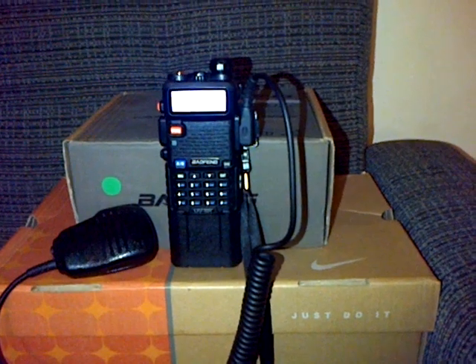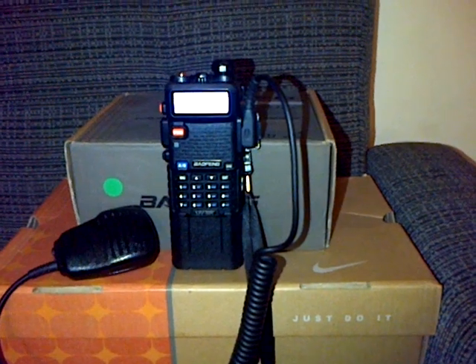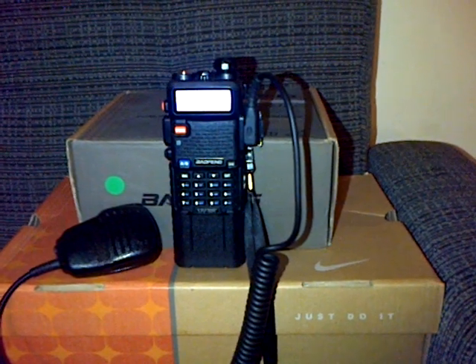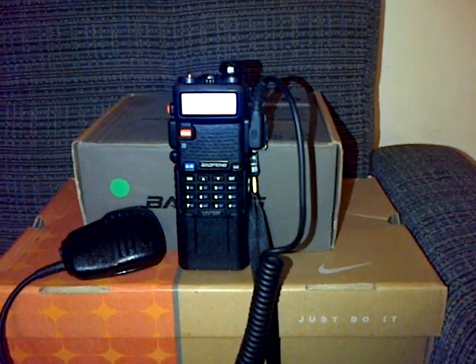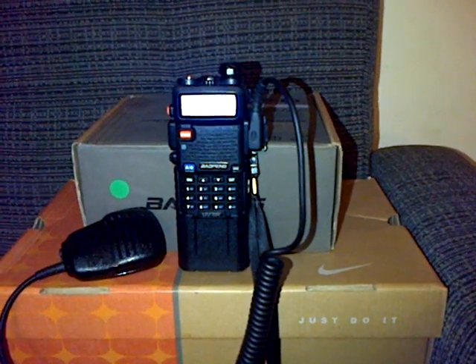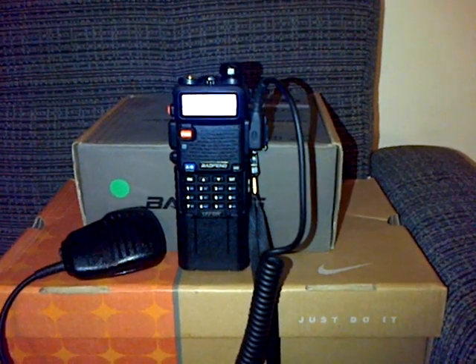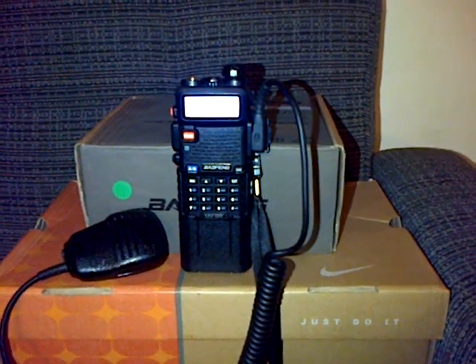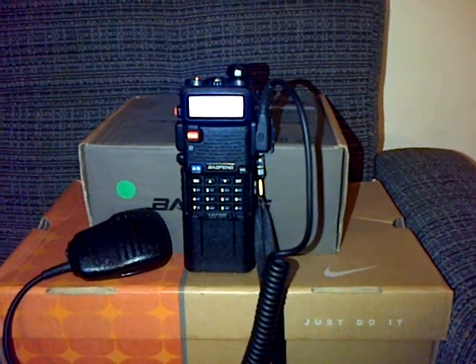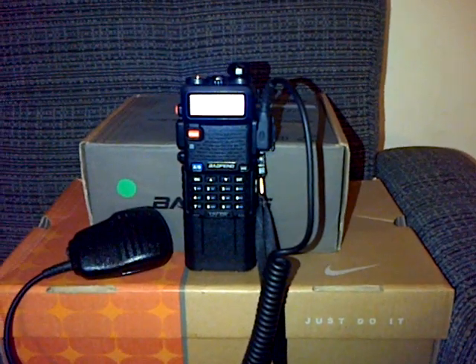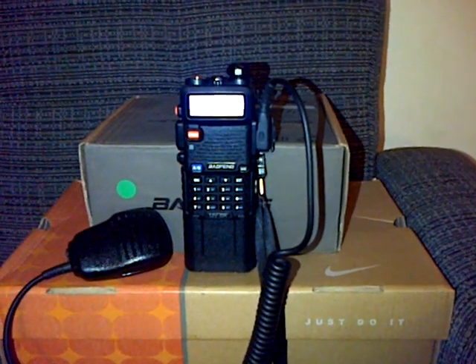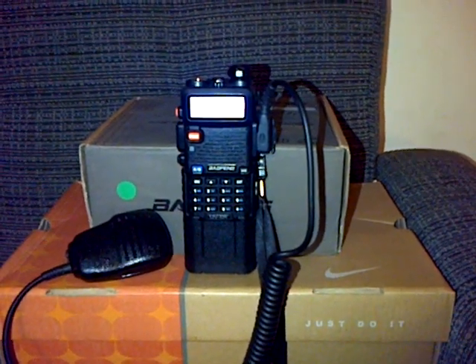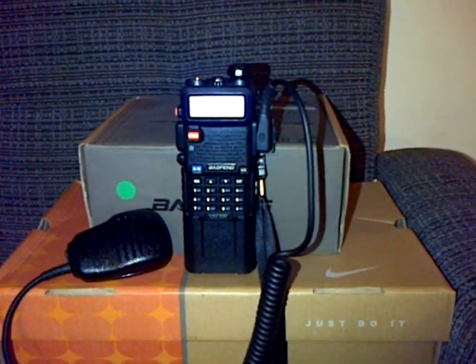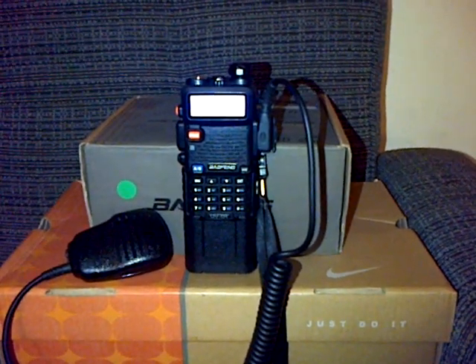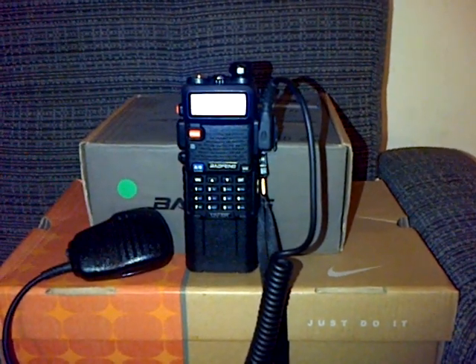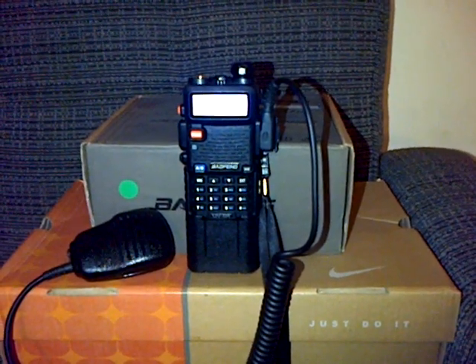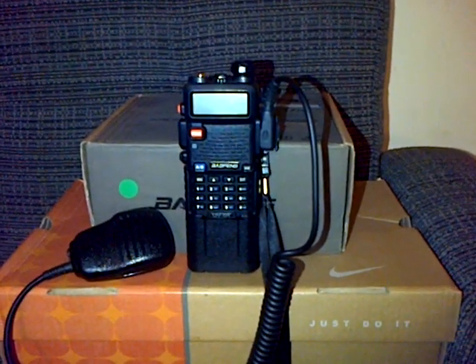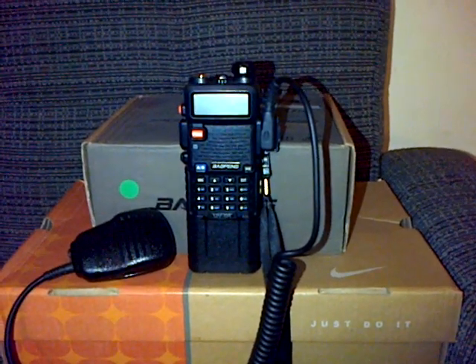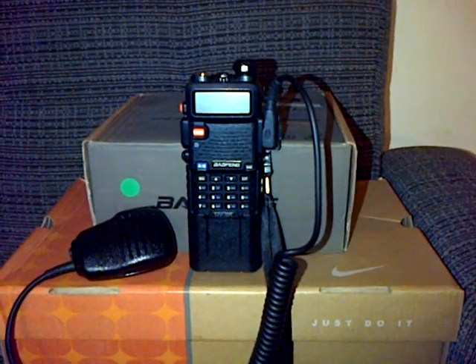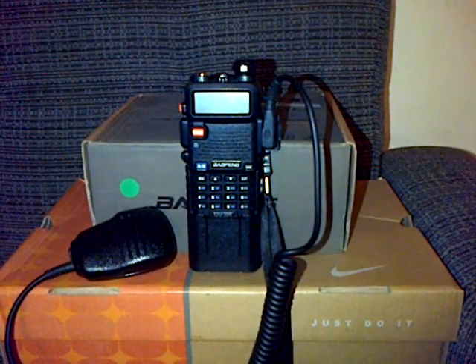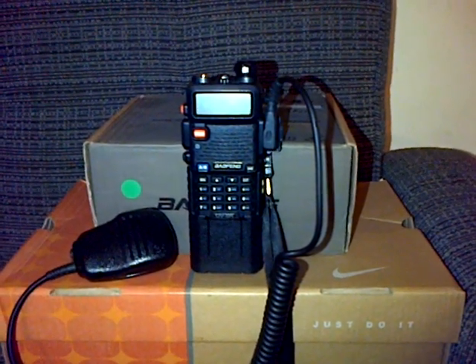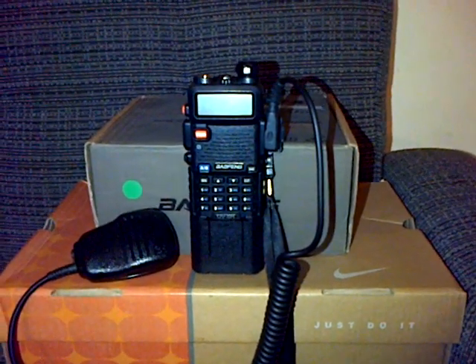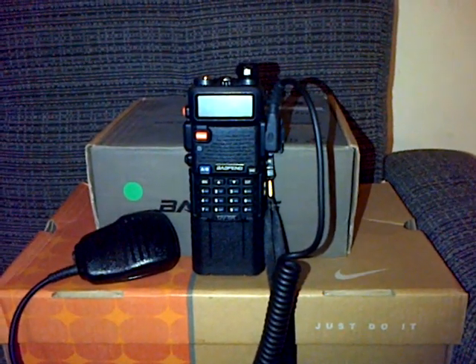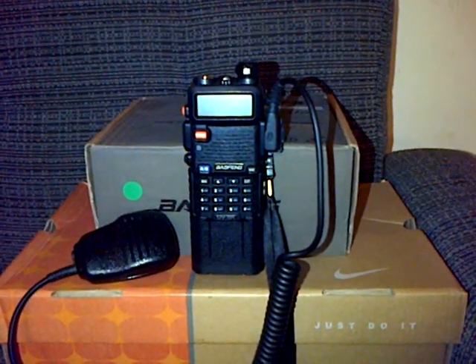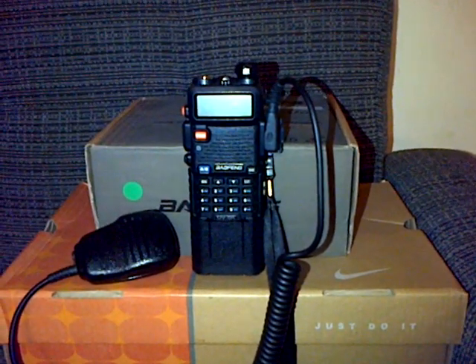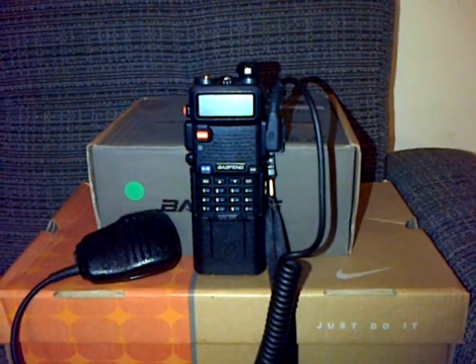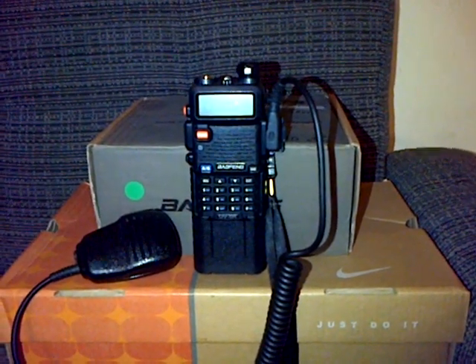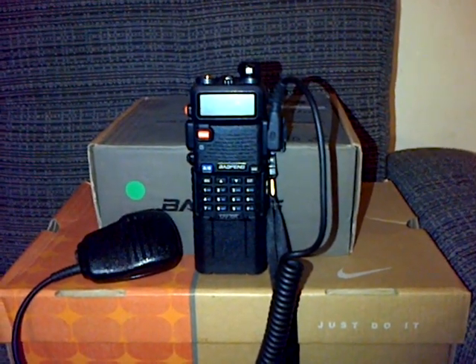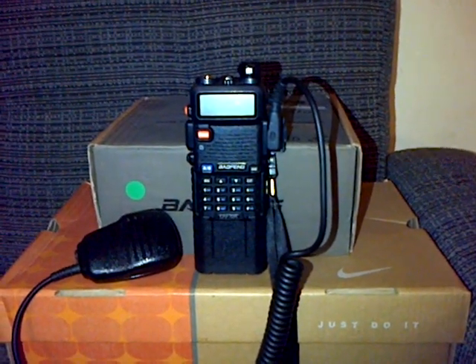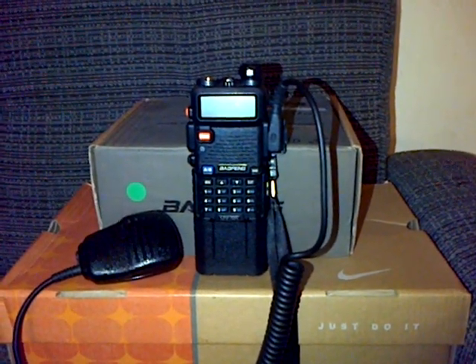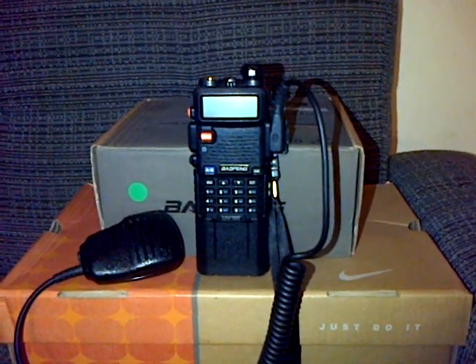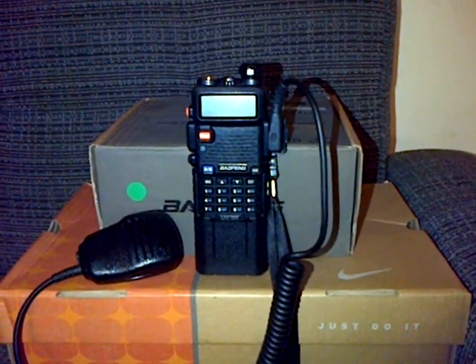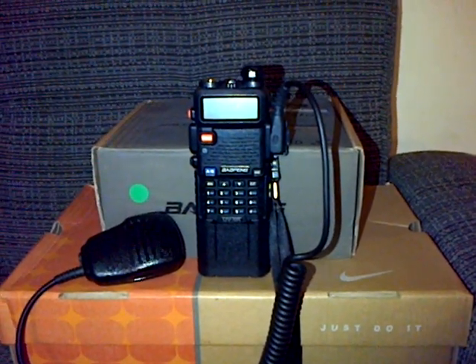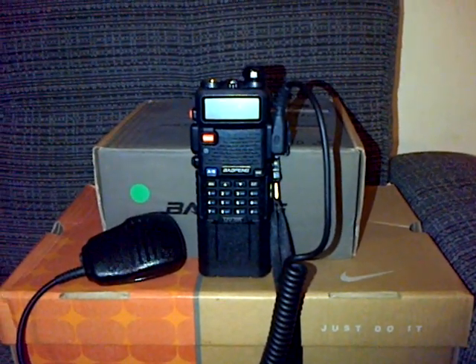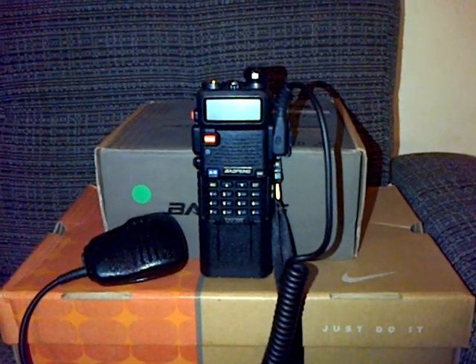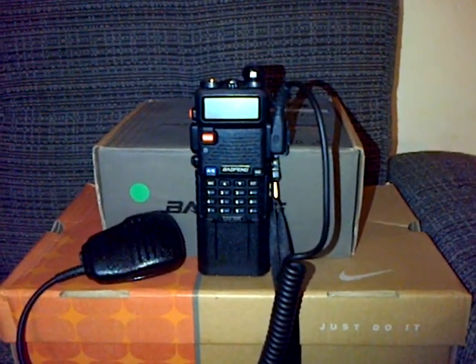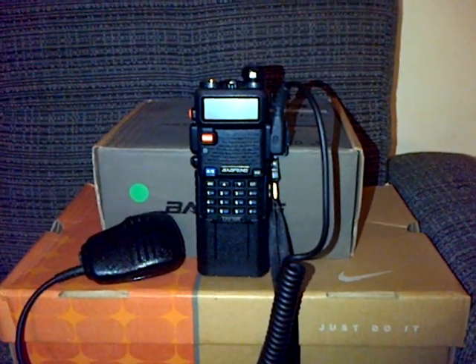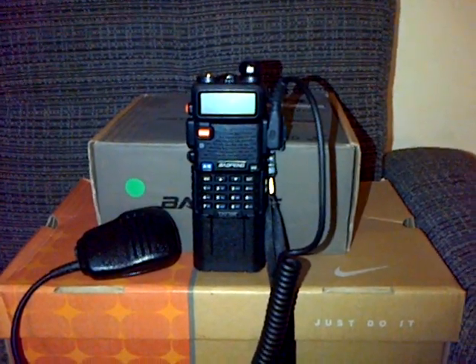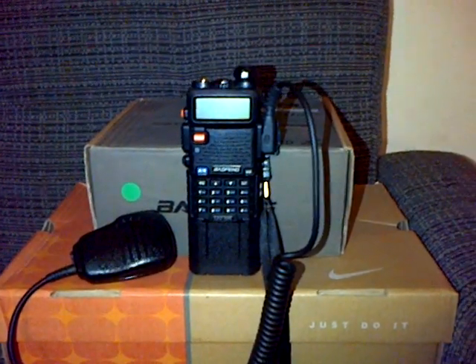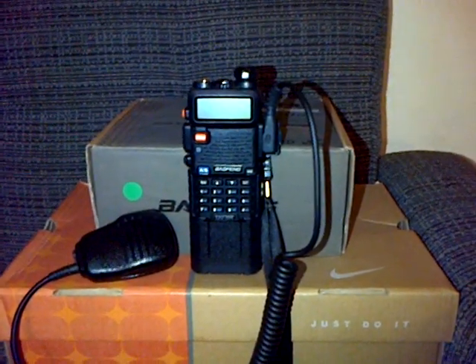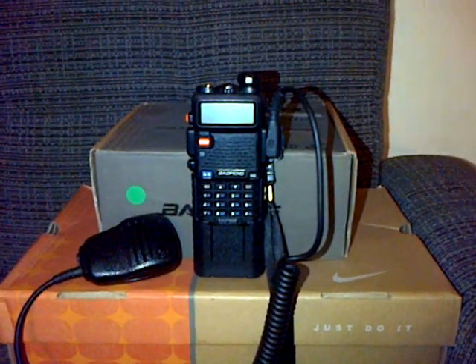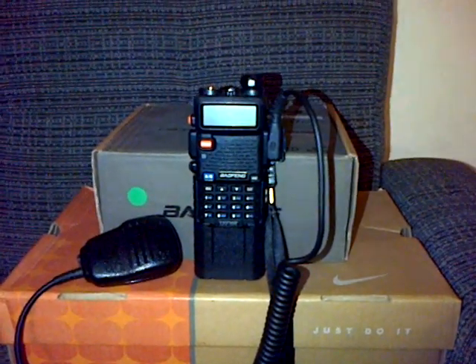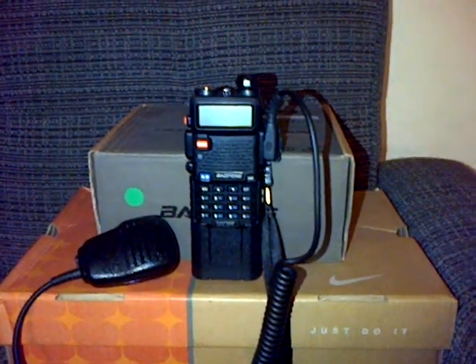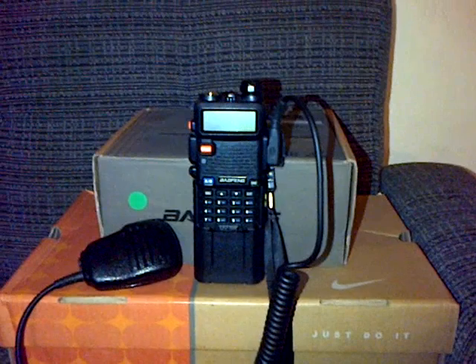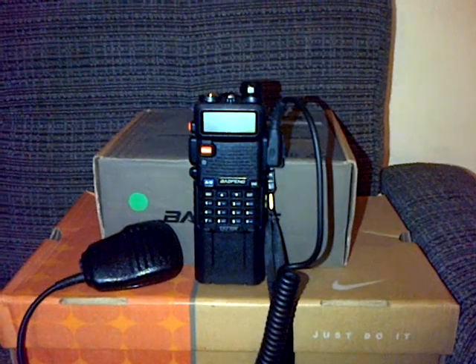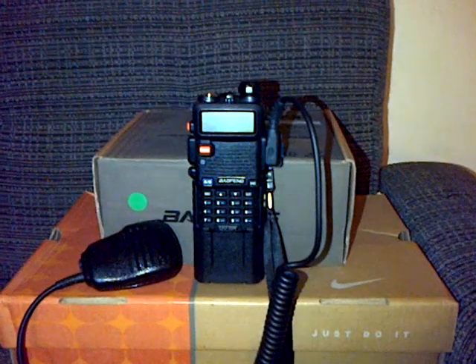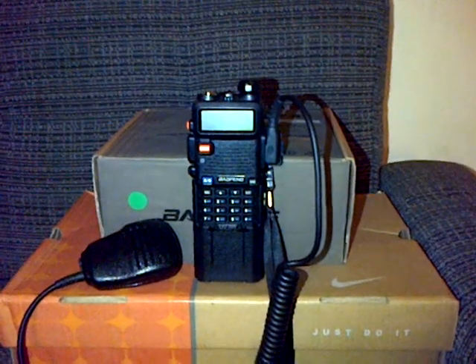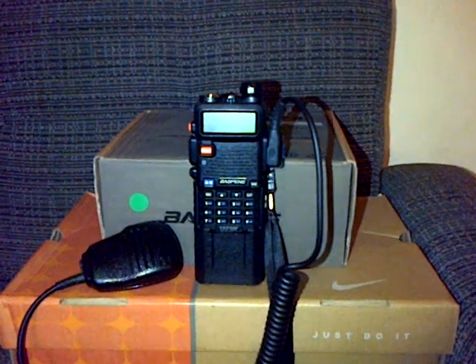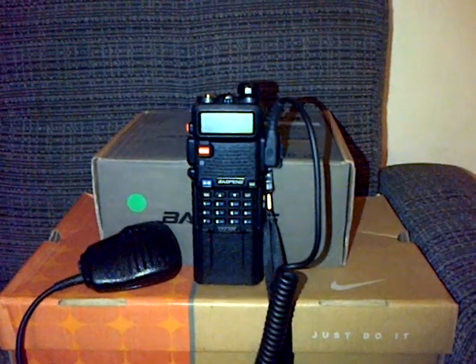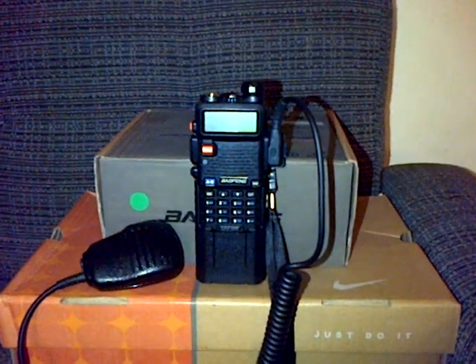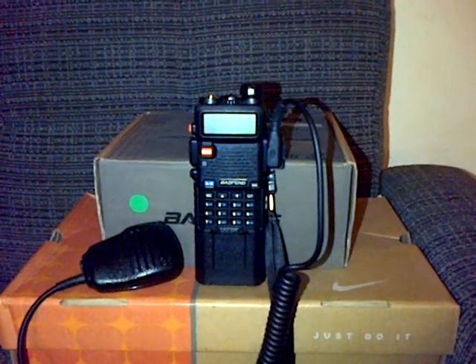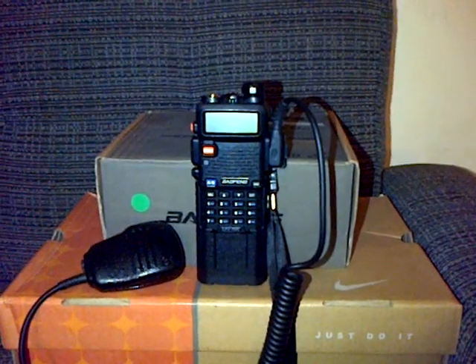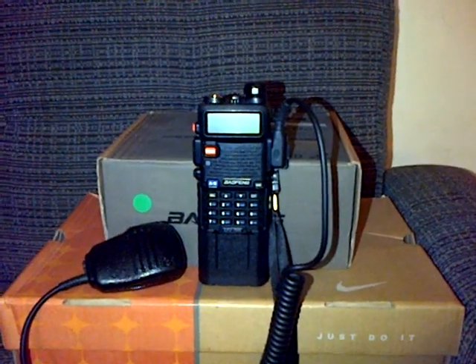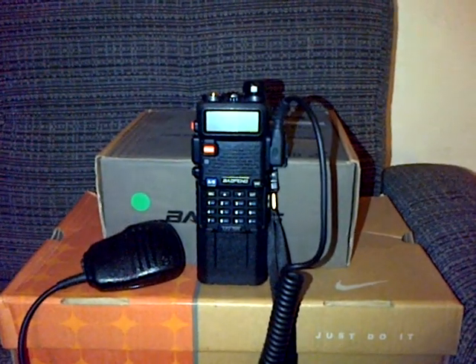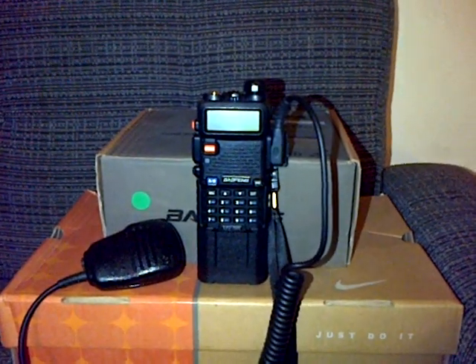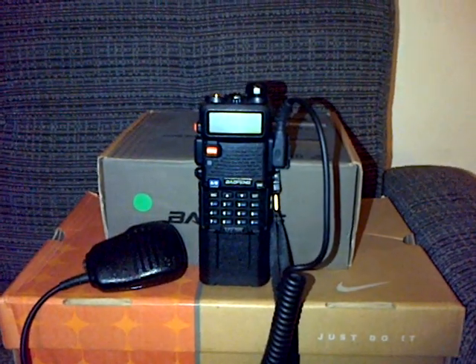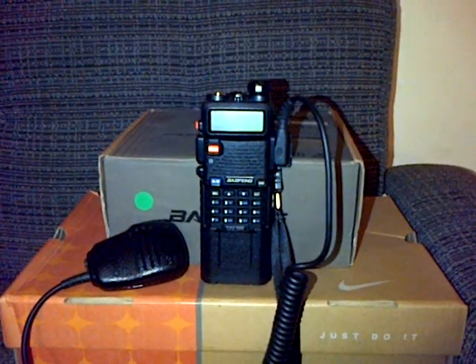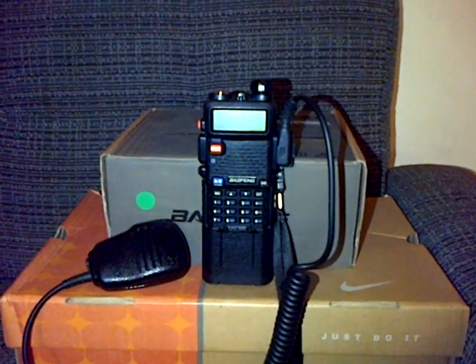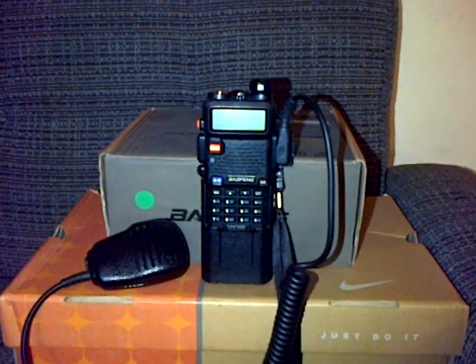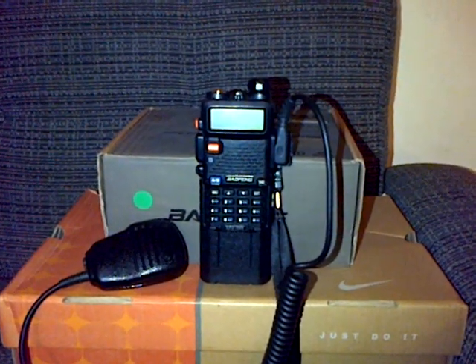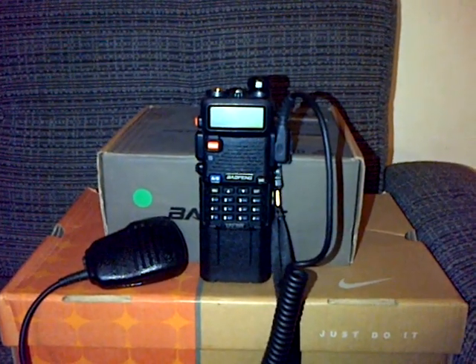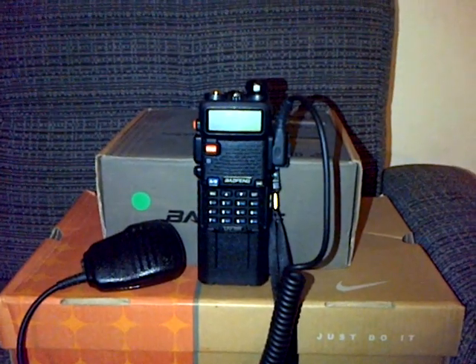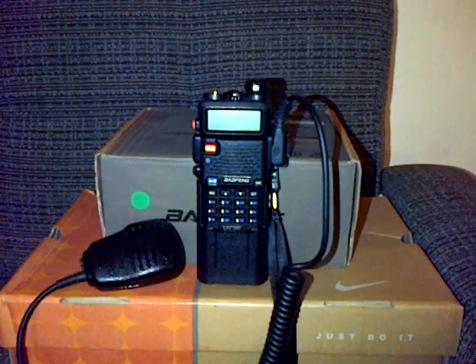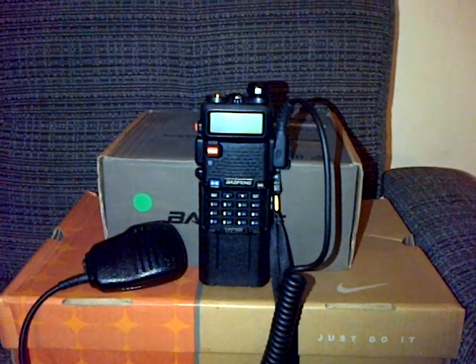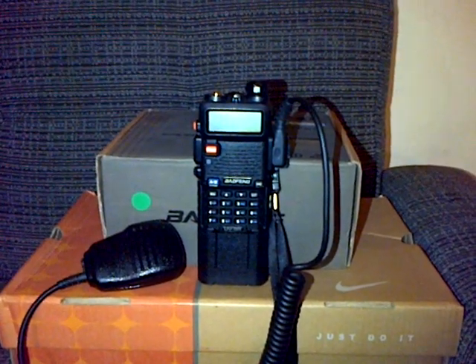Now we're going to try the Diamond SRH 771 — basically the same as a Nagoya 771 from China.